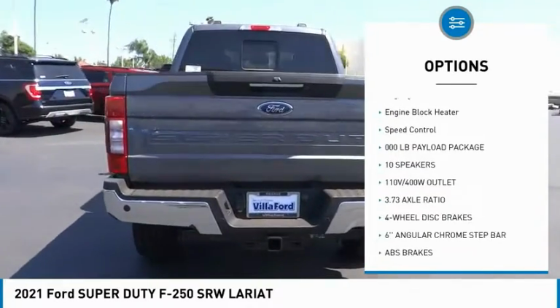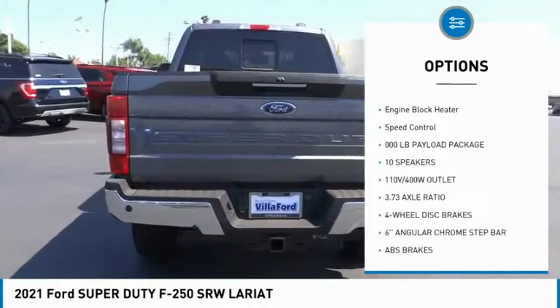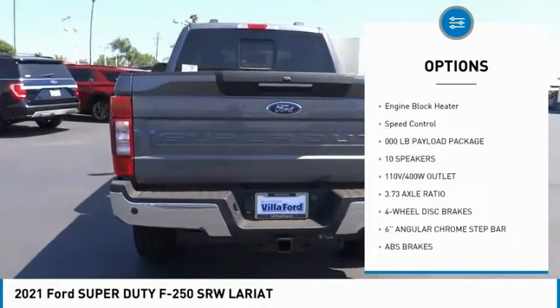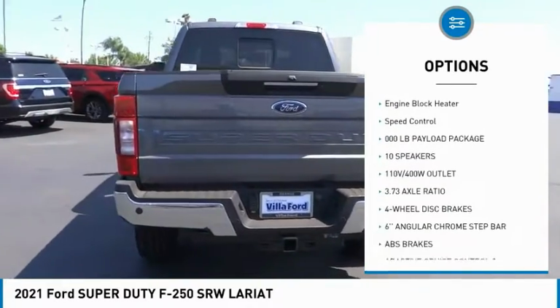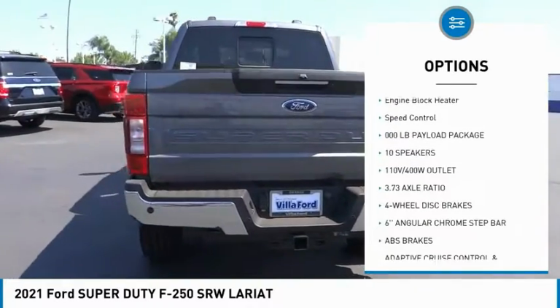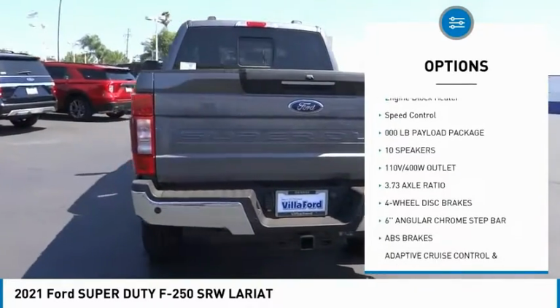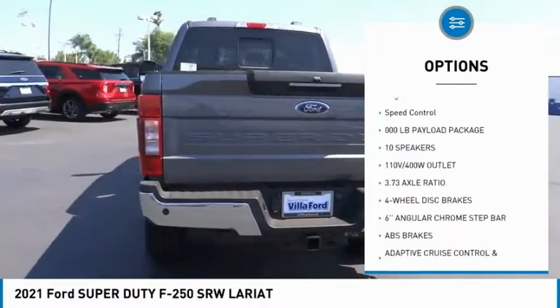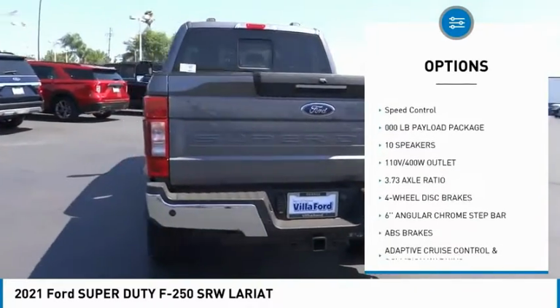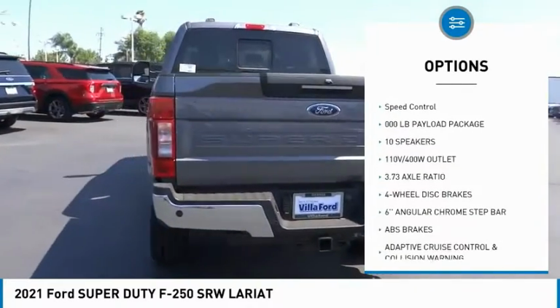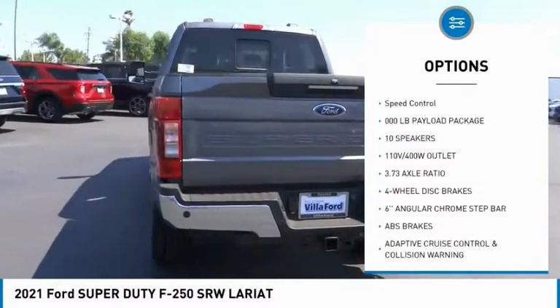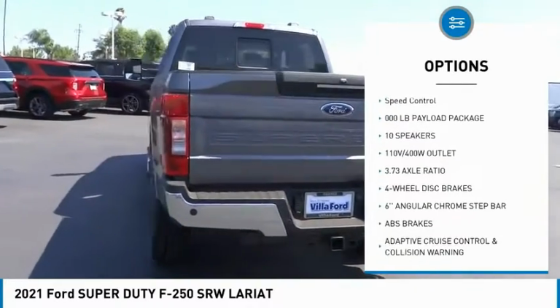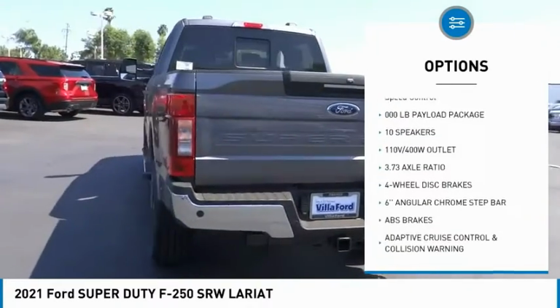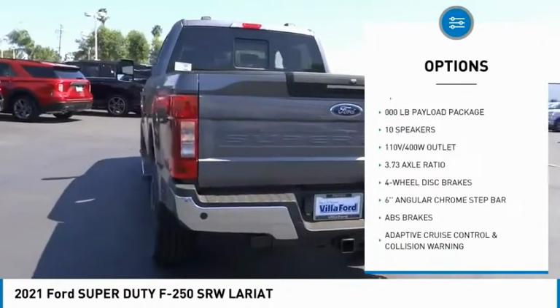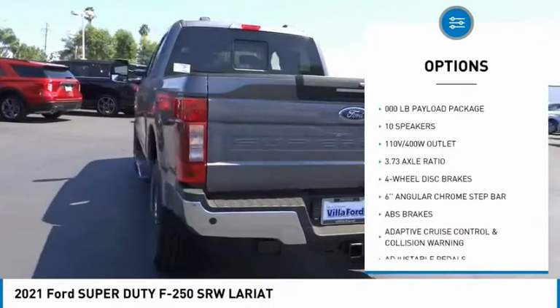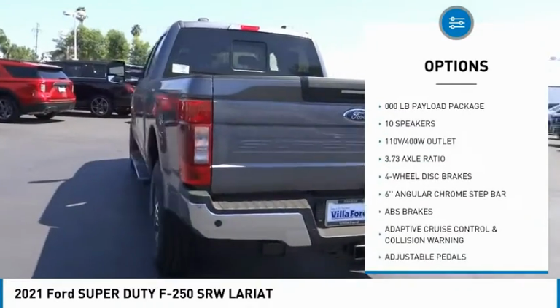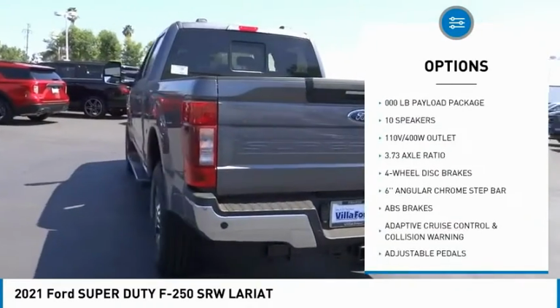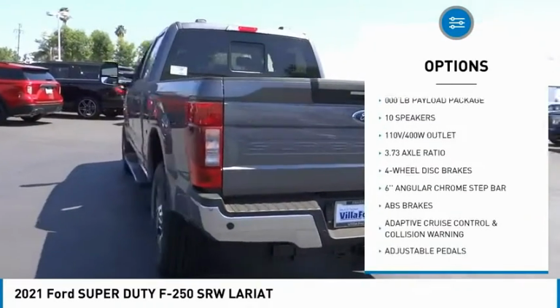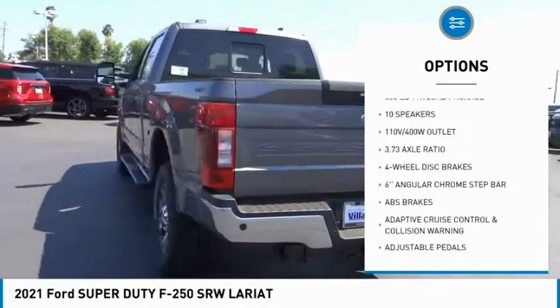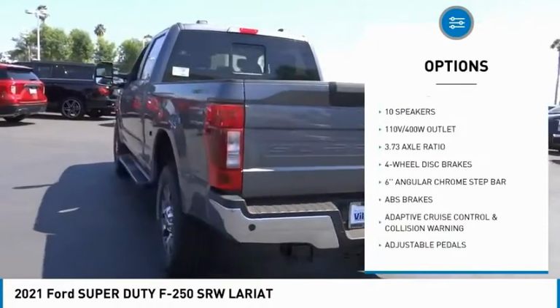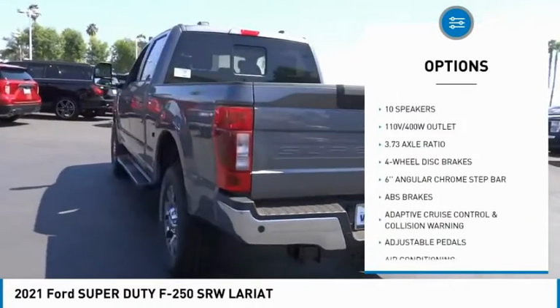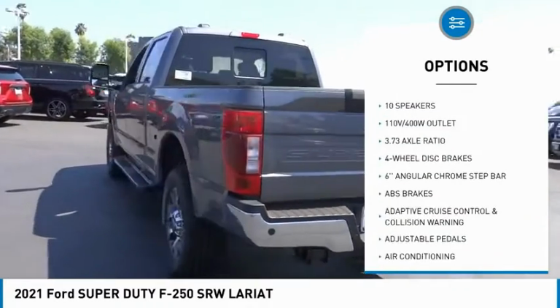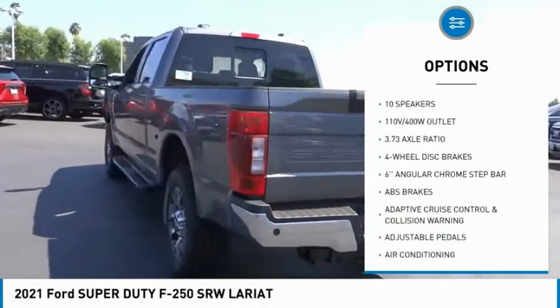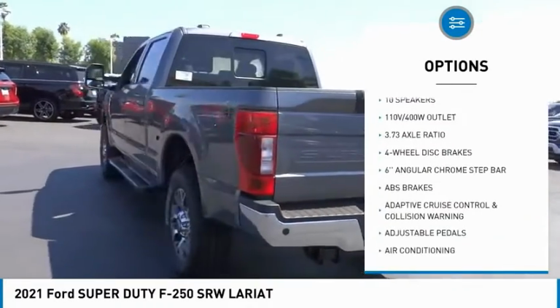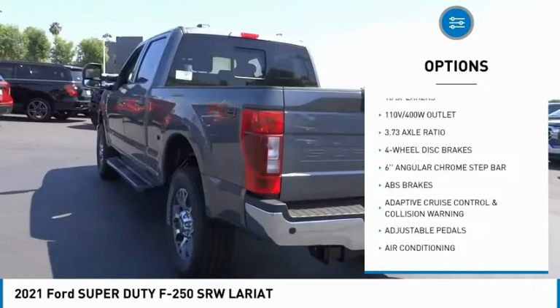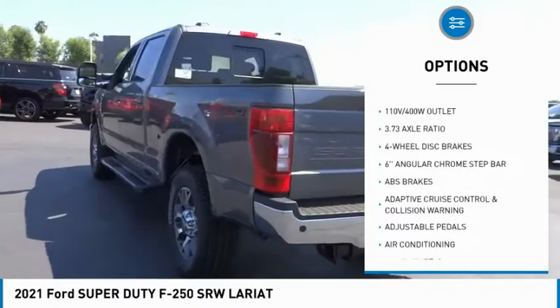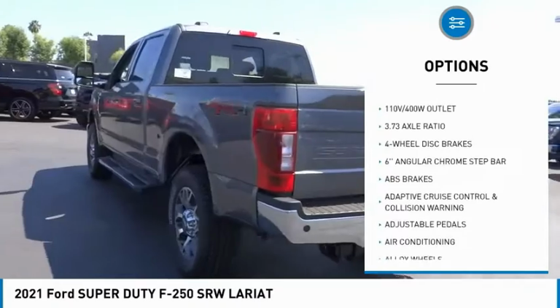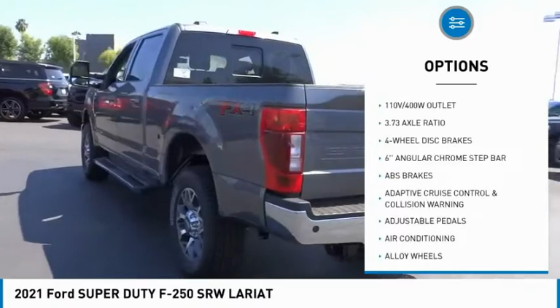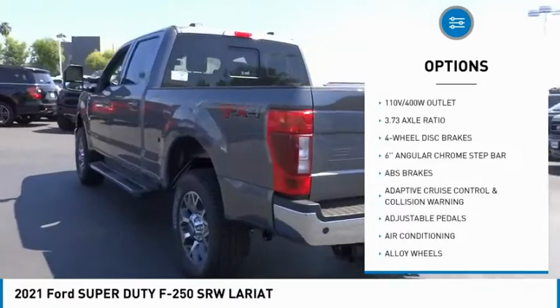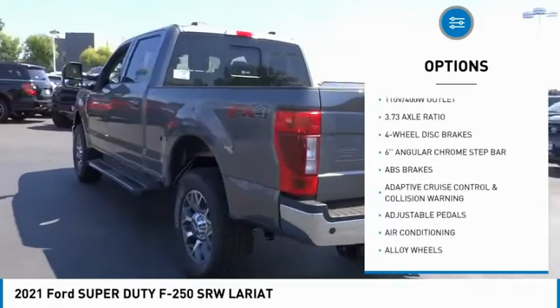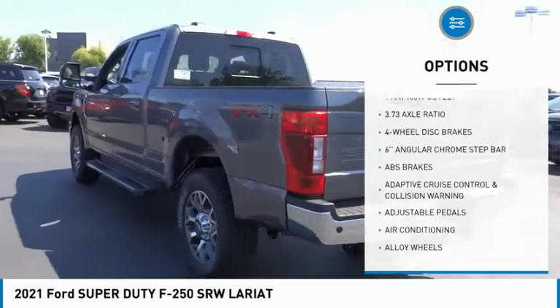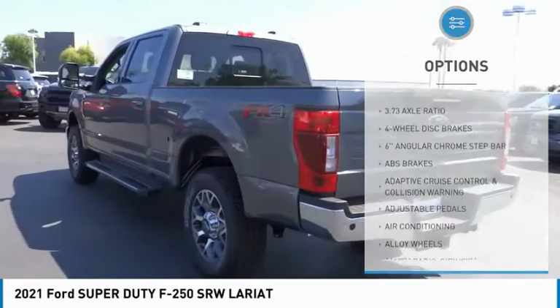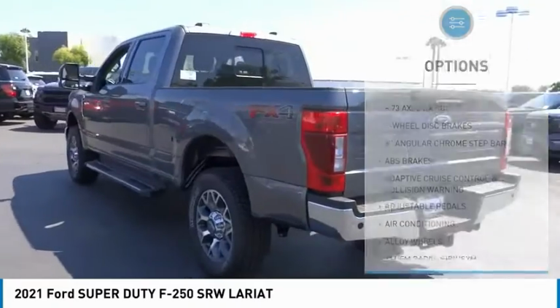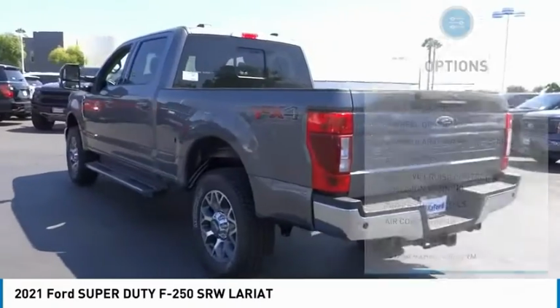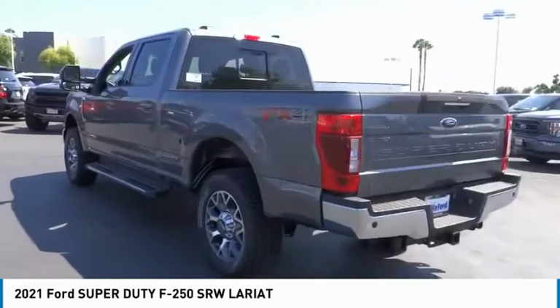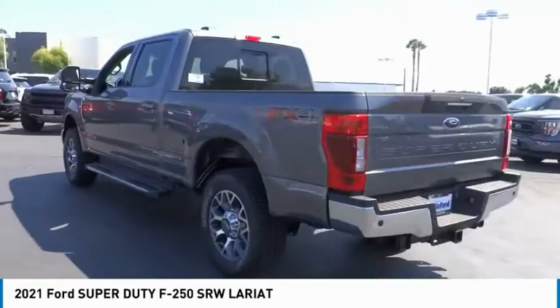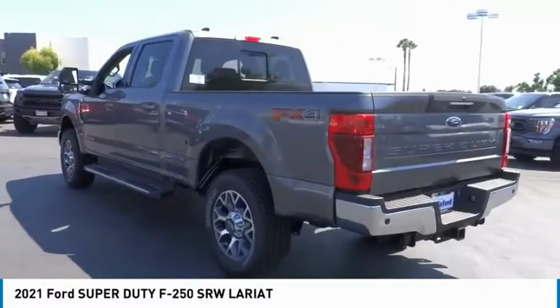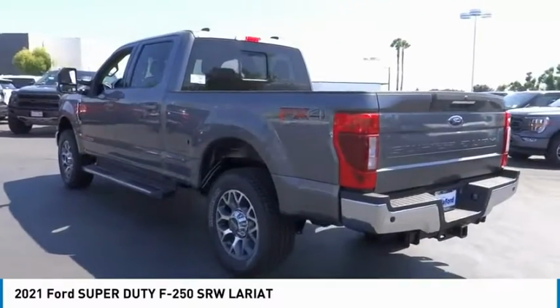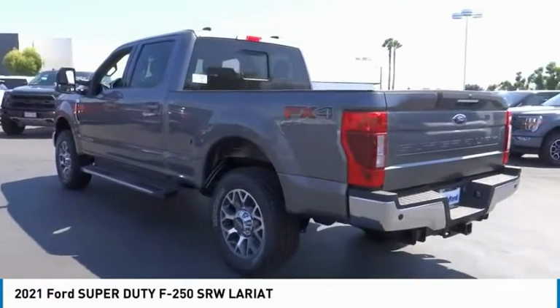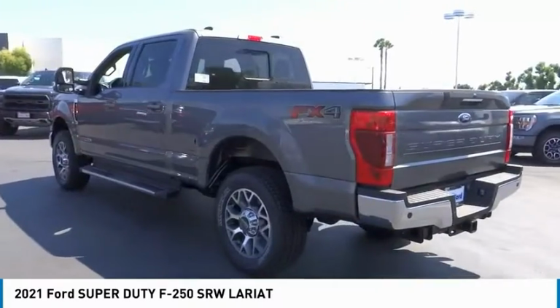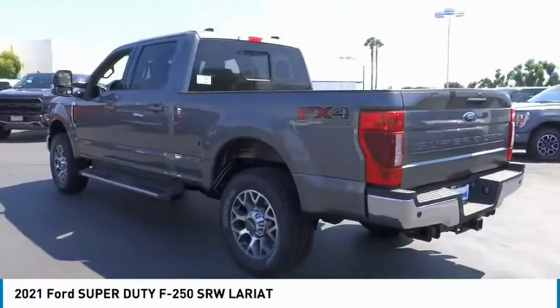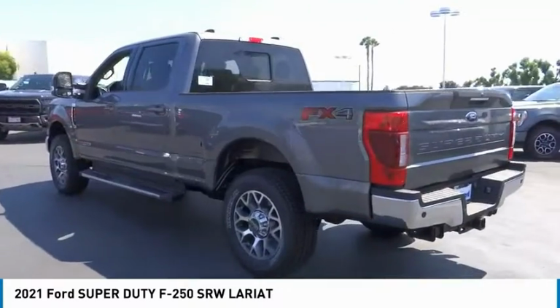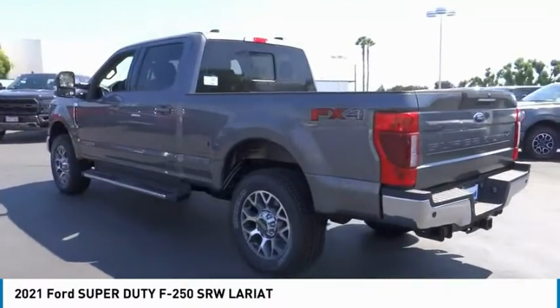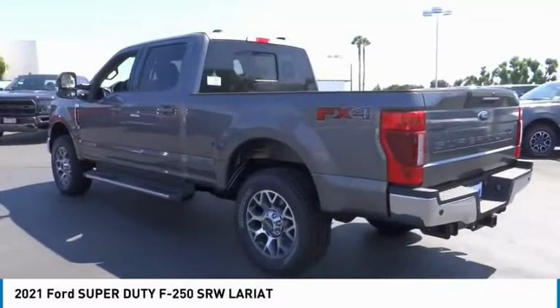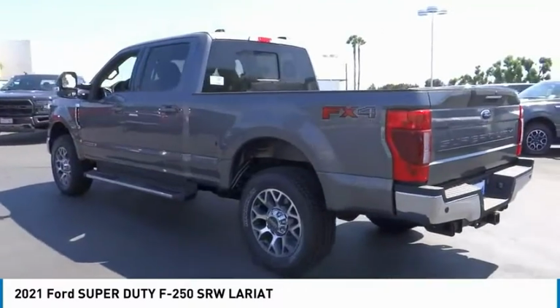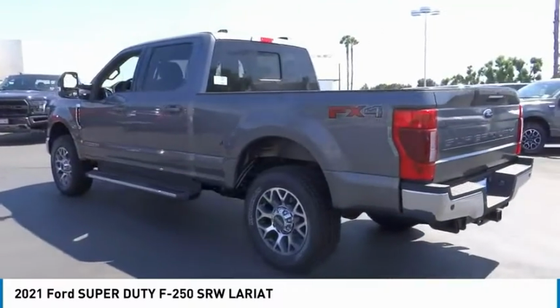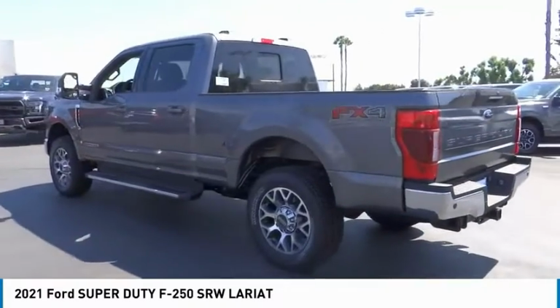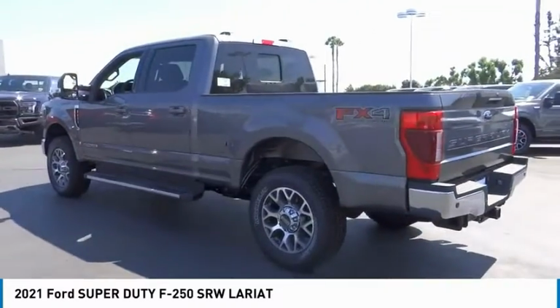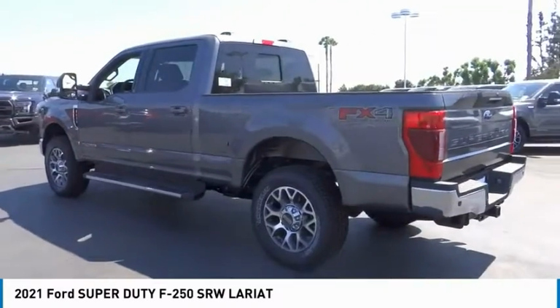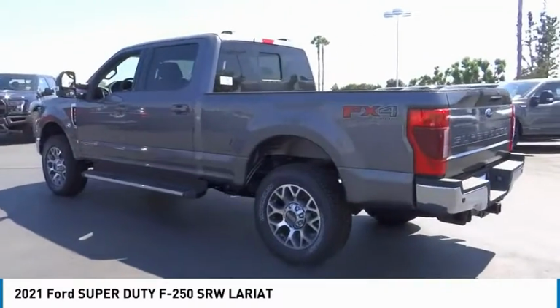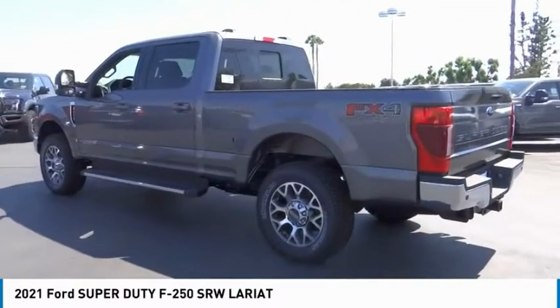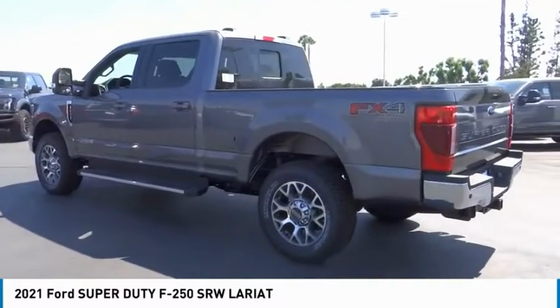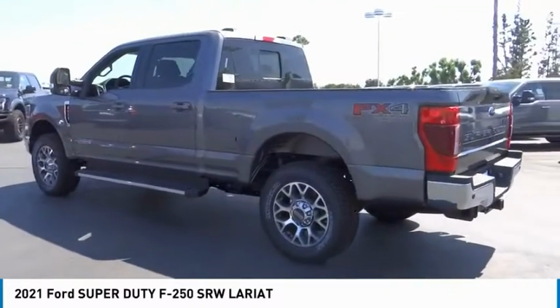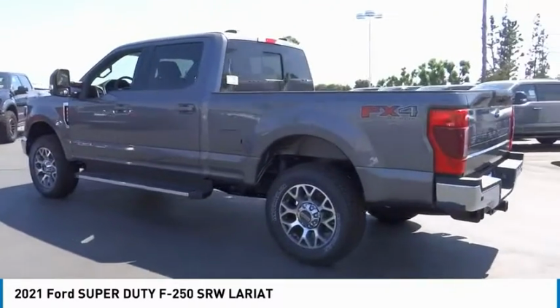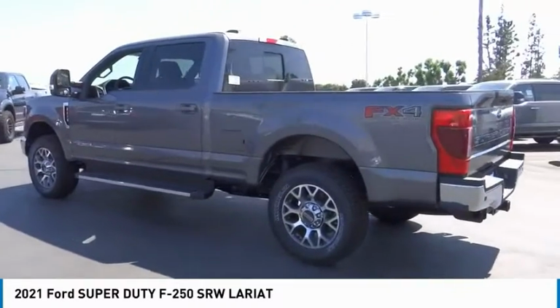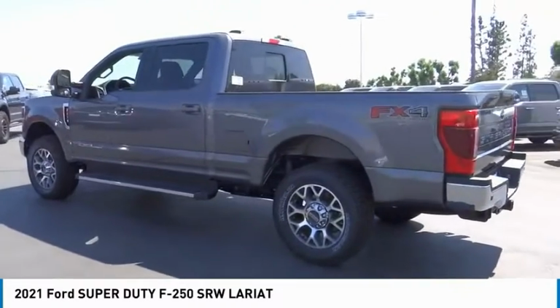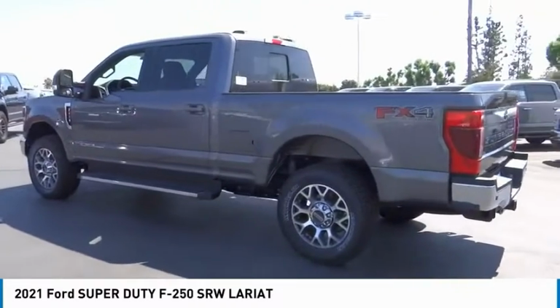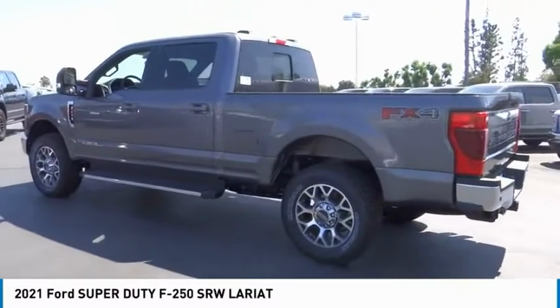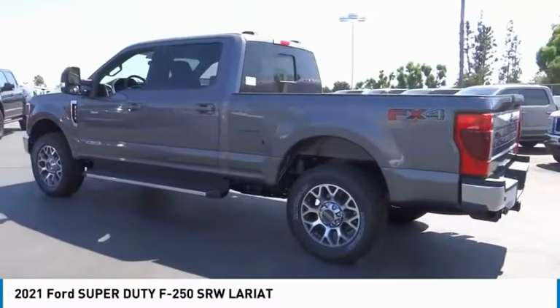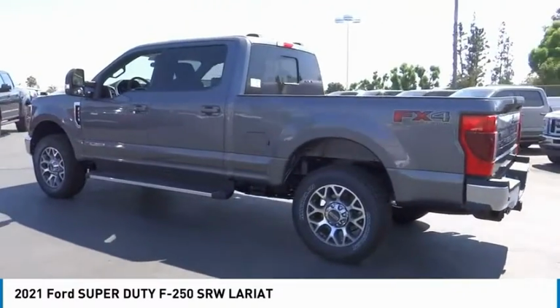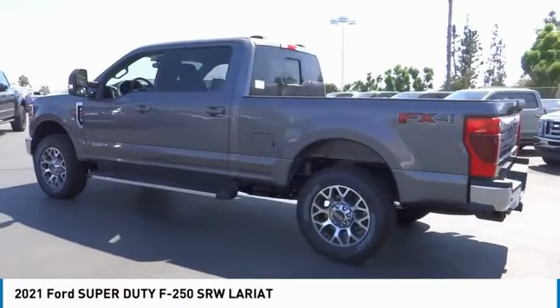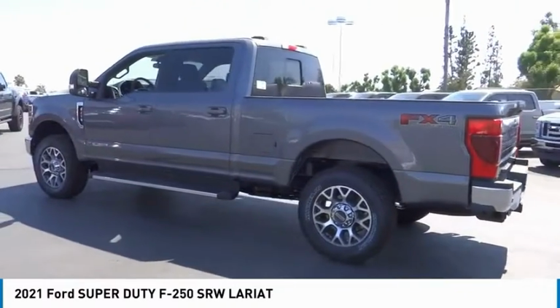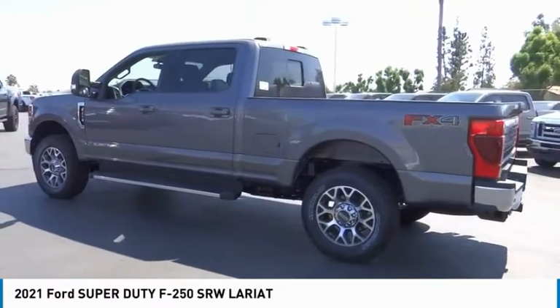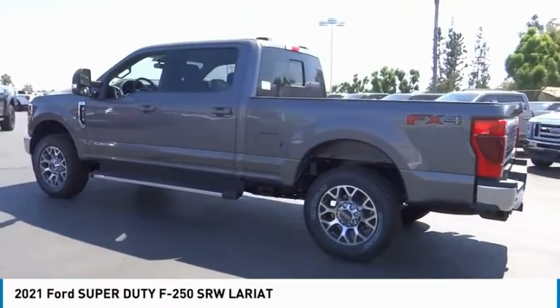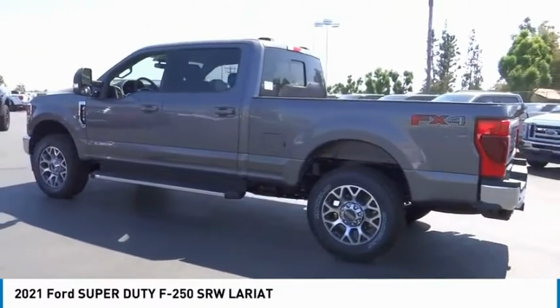Traction control, rear step bumper, remote keyless entry, fog lights, engine block heater, speed control.